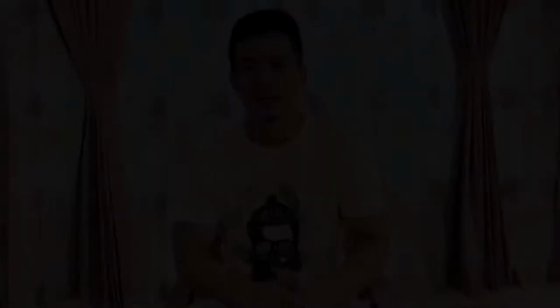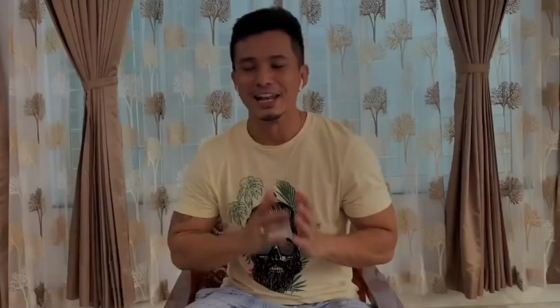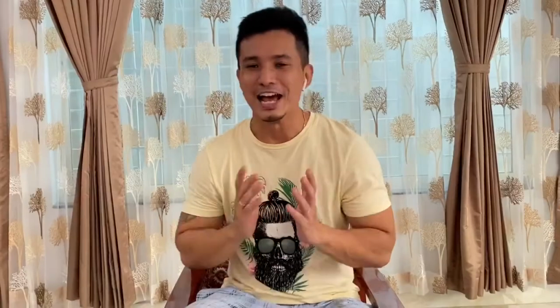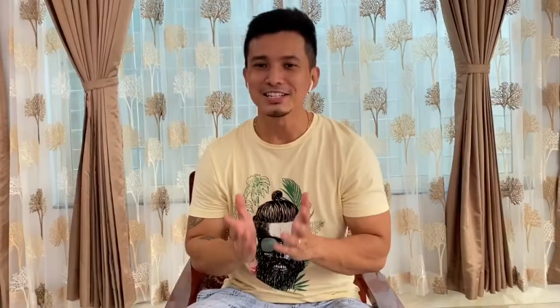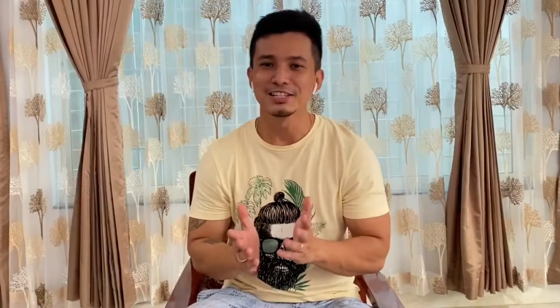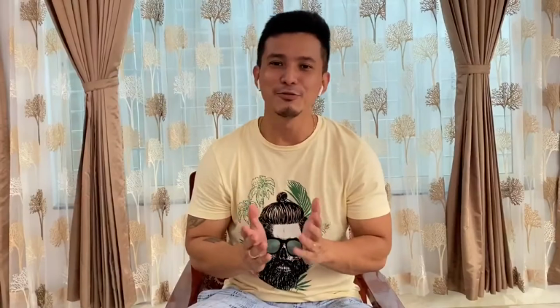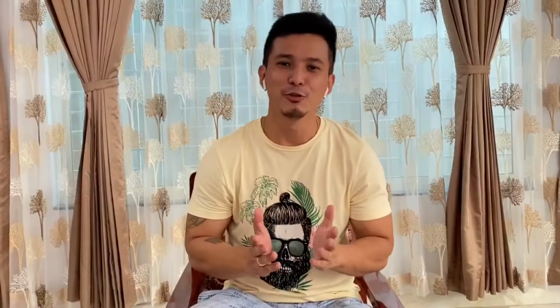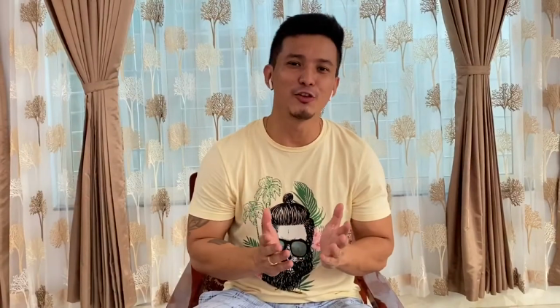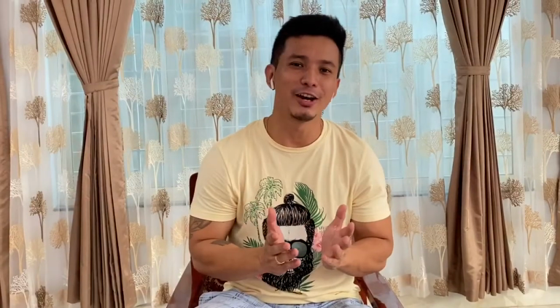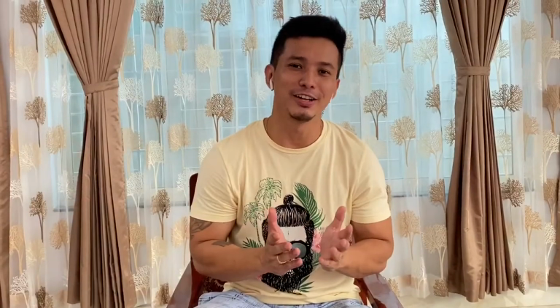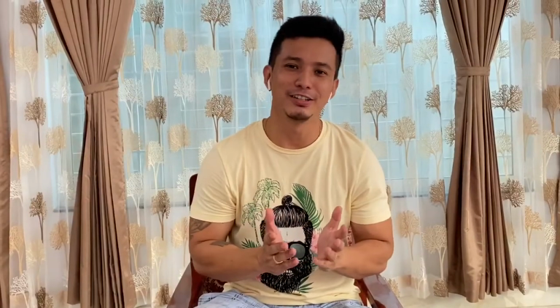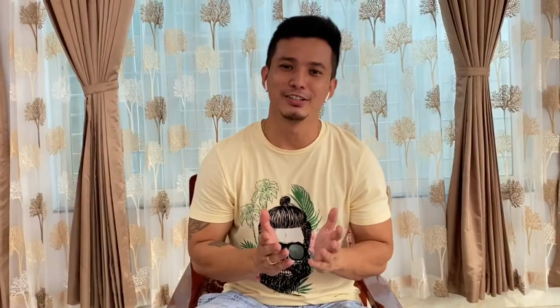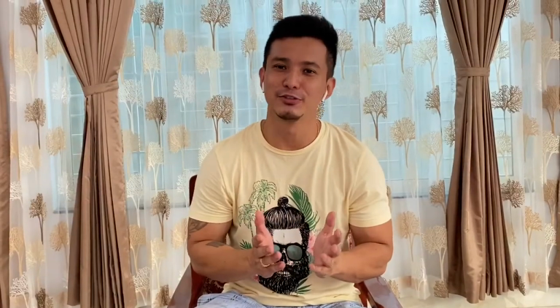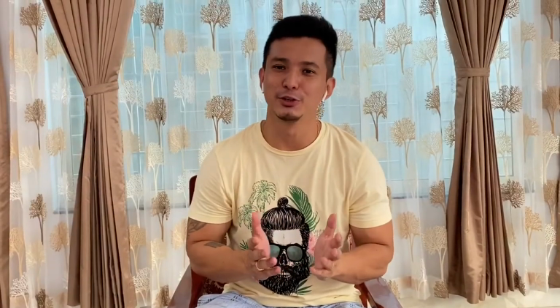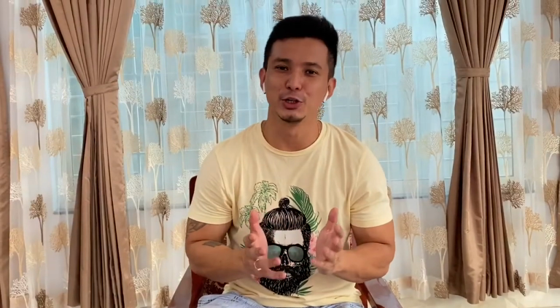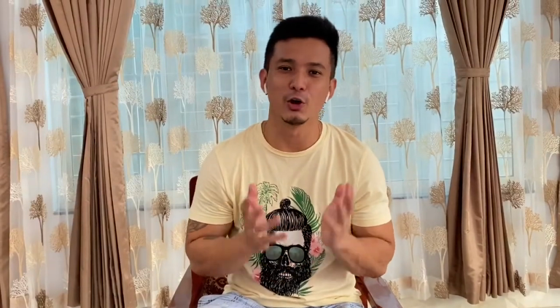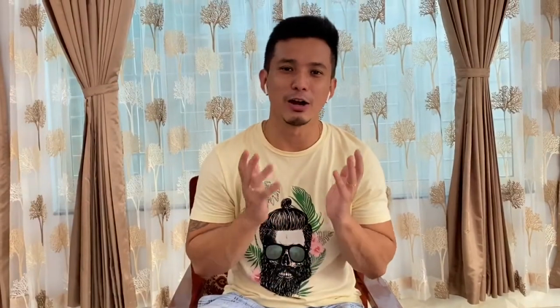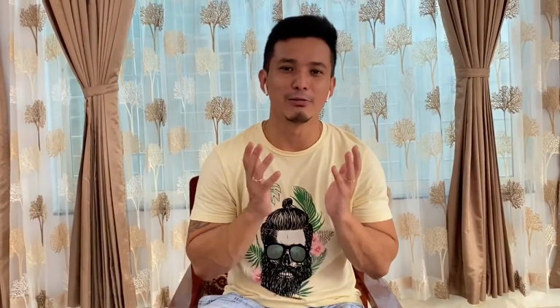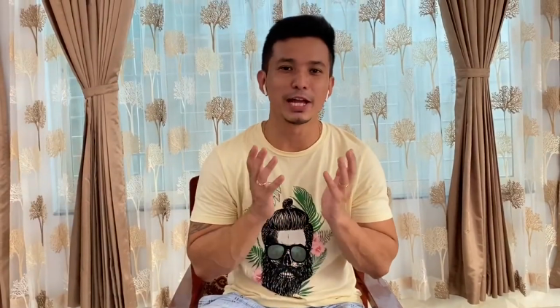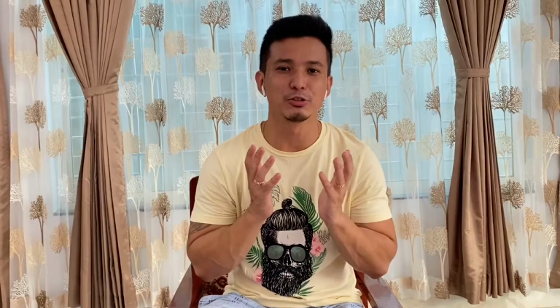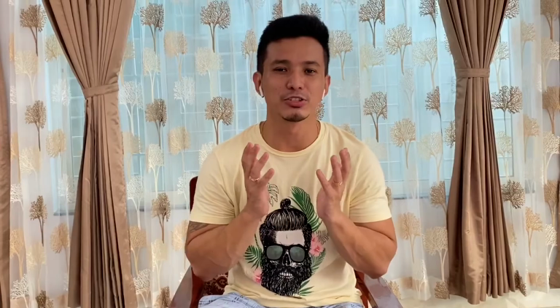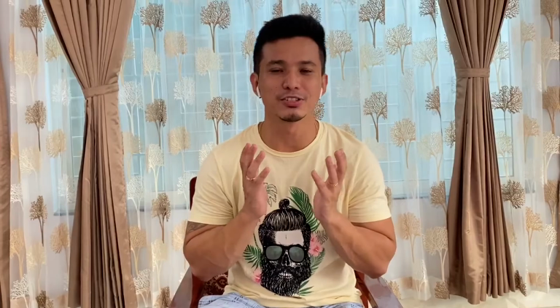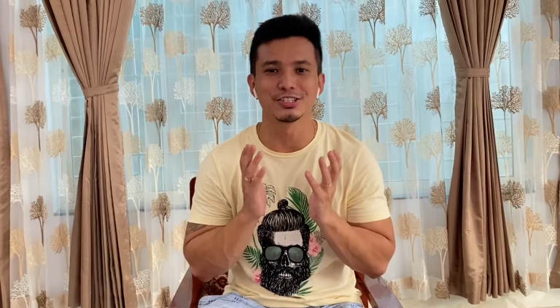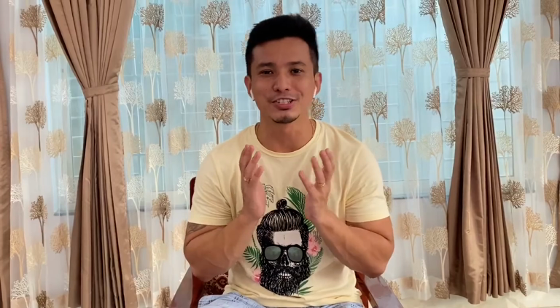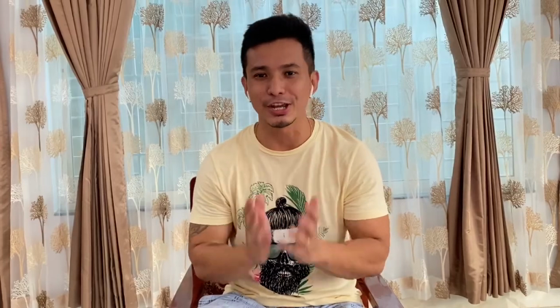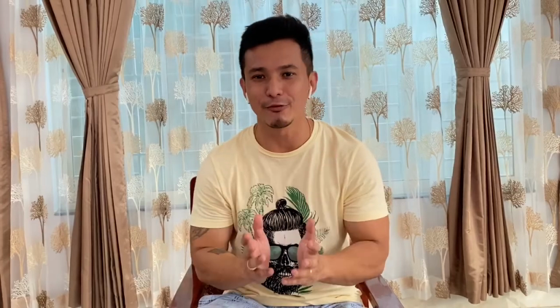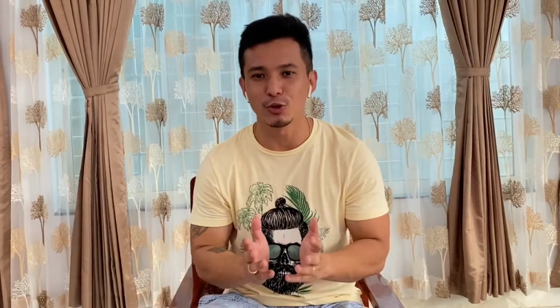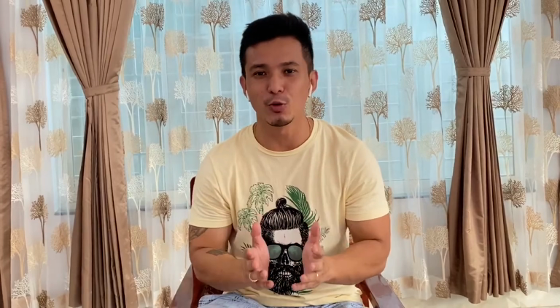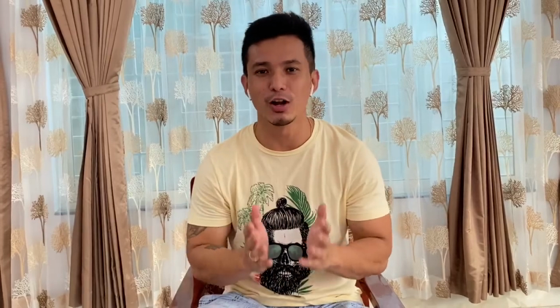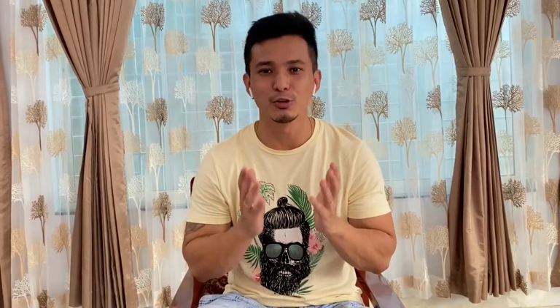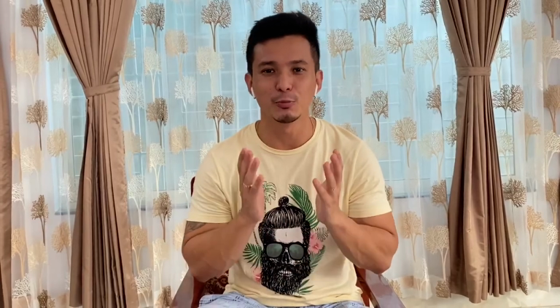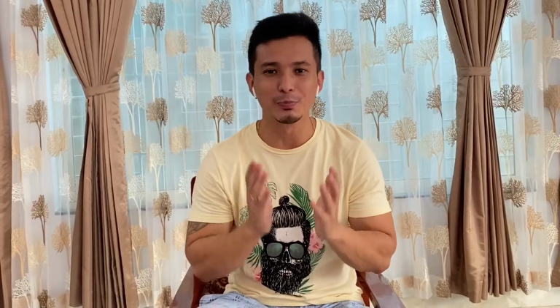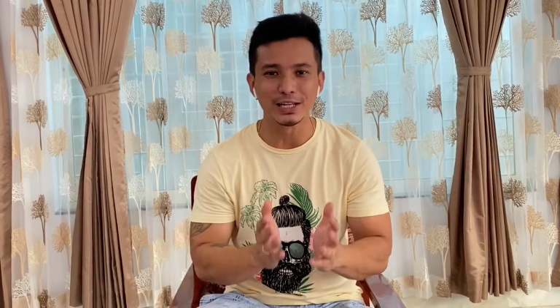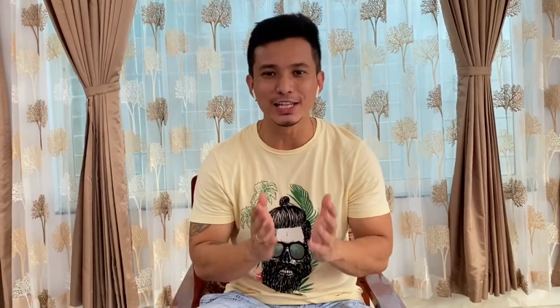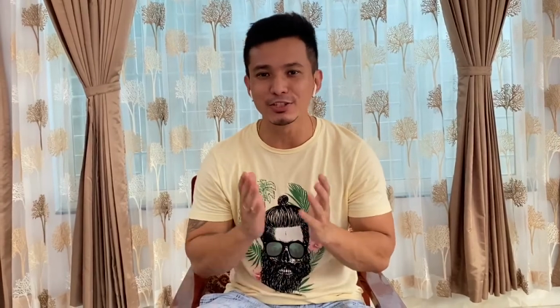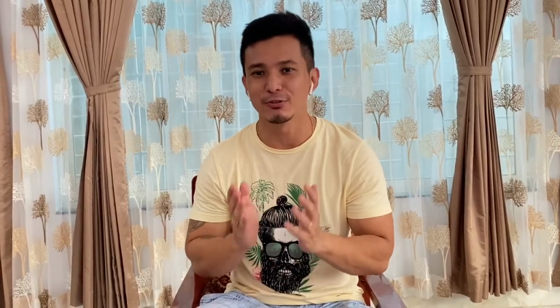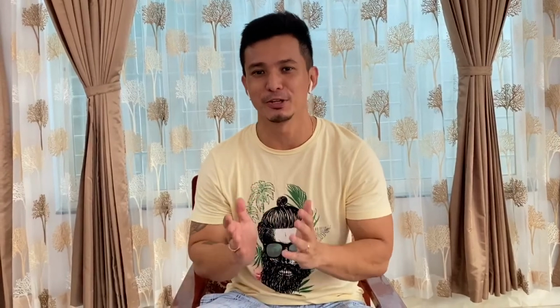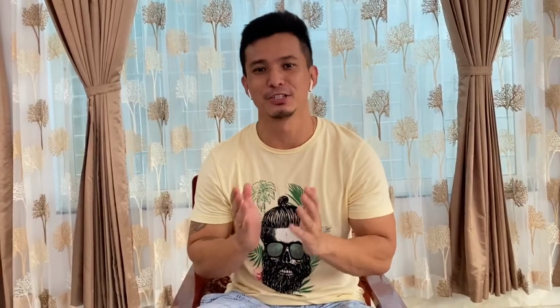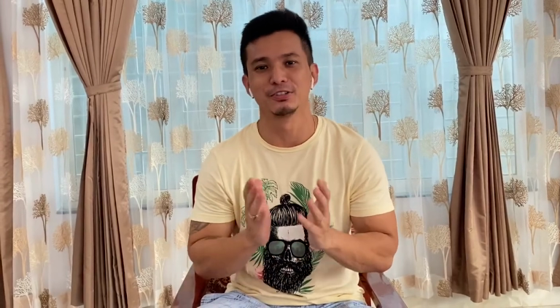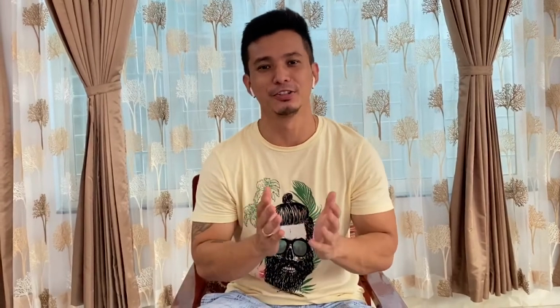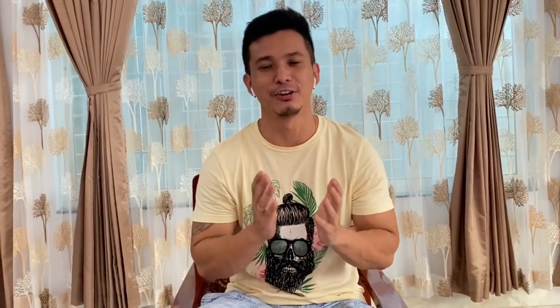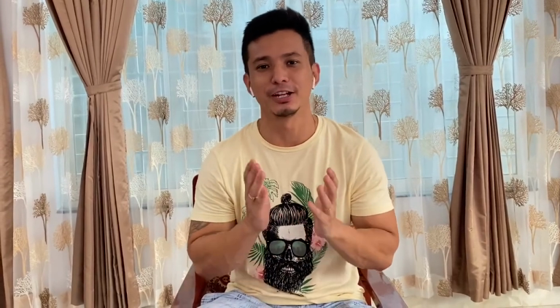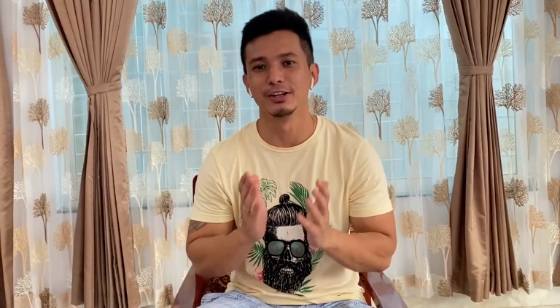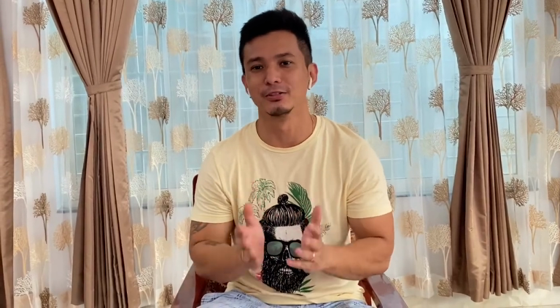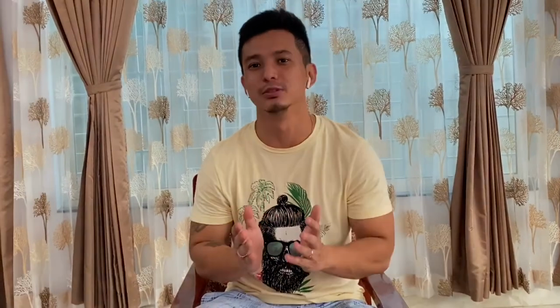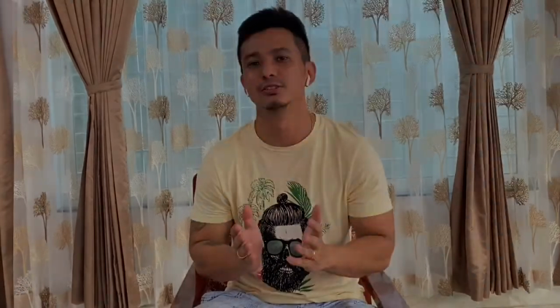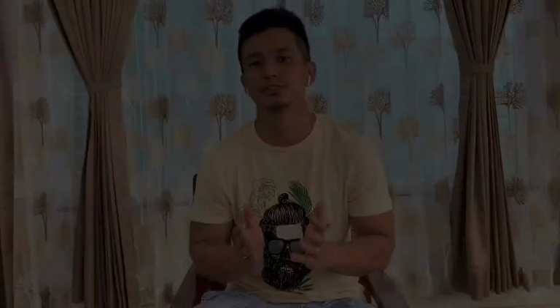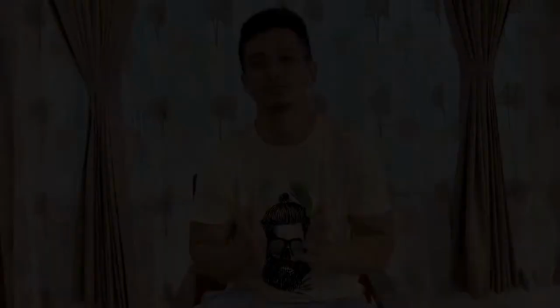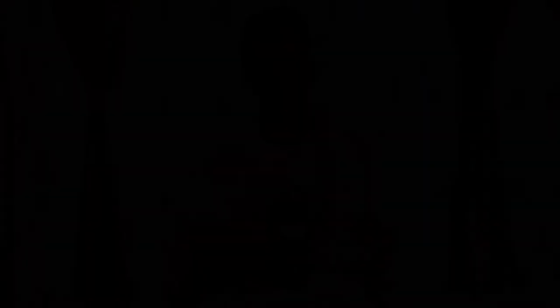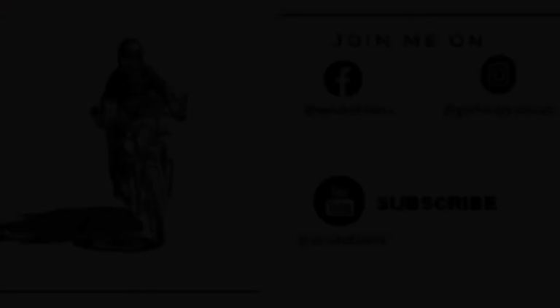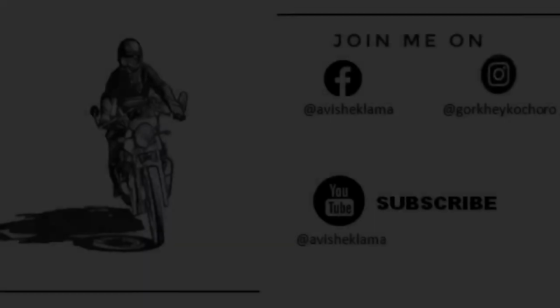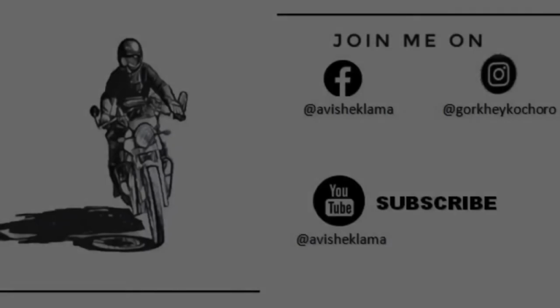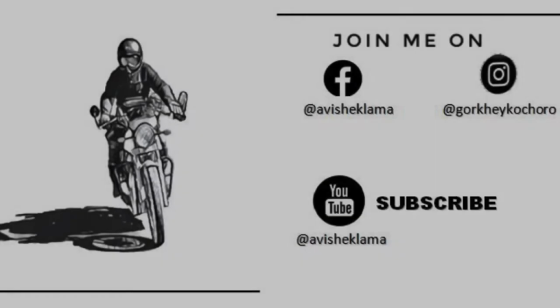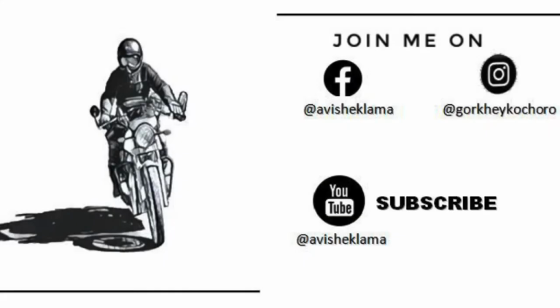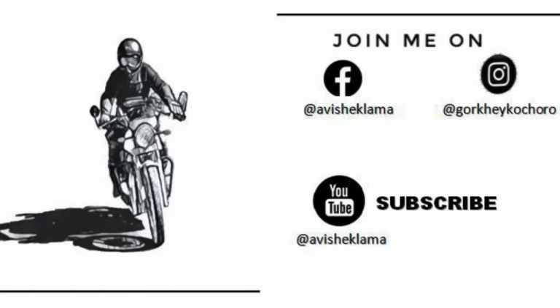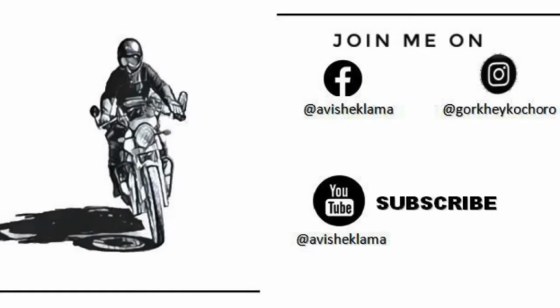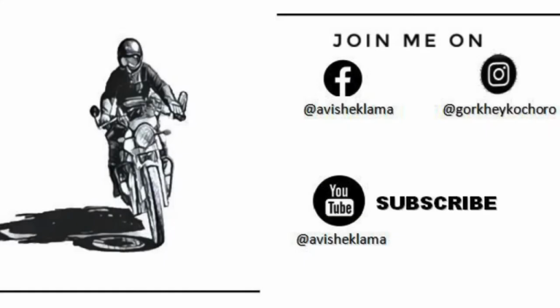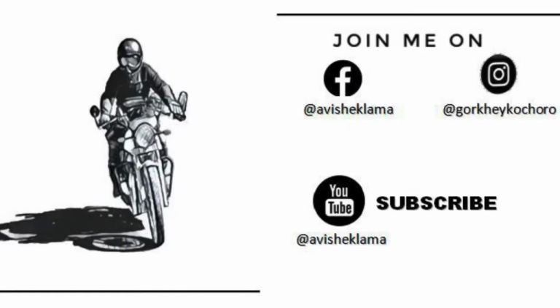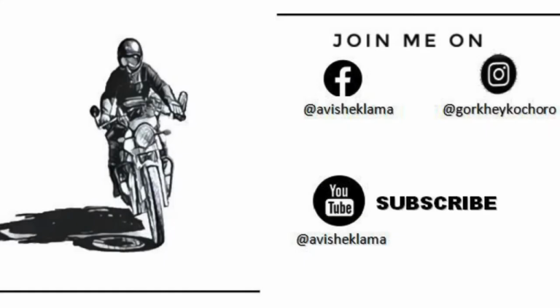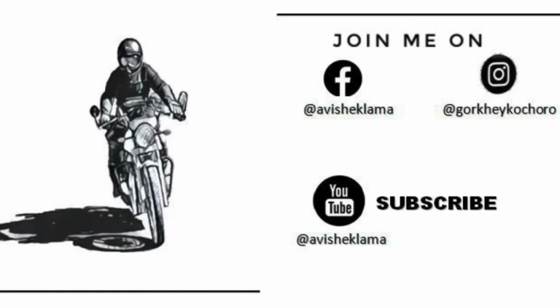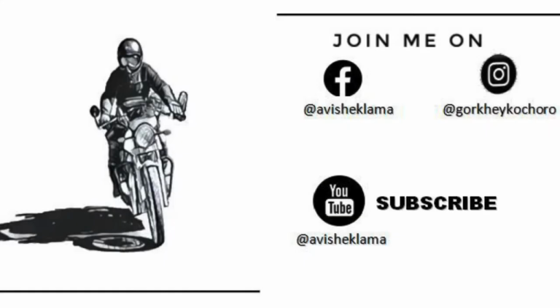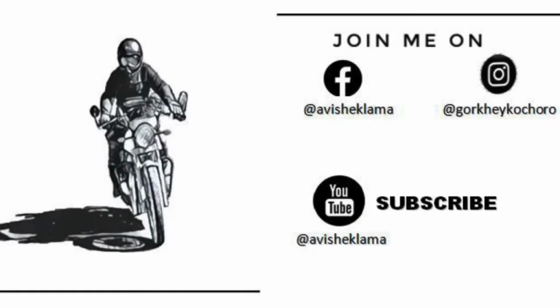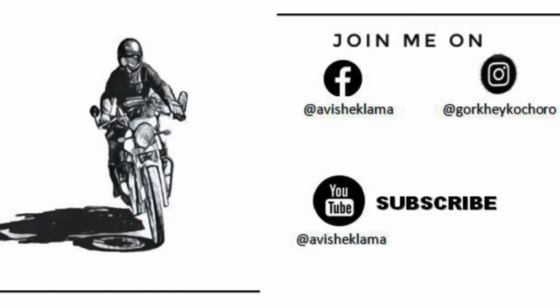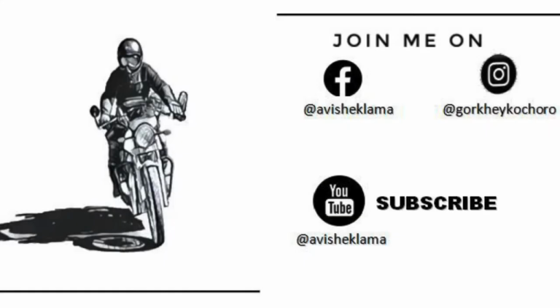Lastly, before I end this video, I would like to suggest everyone to please wear certified helmets. Ride safe, stay safe.